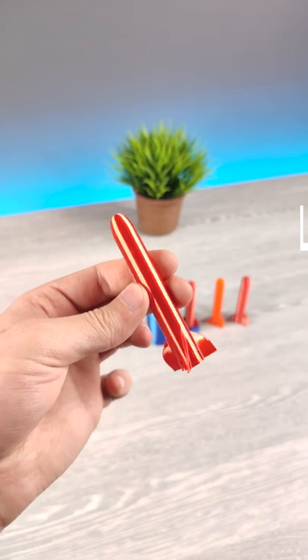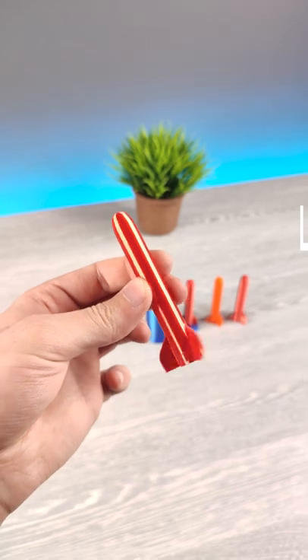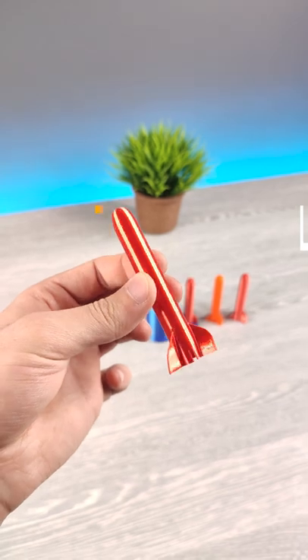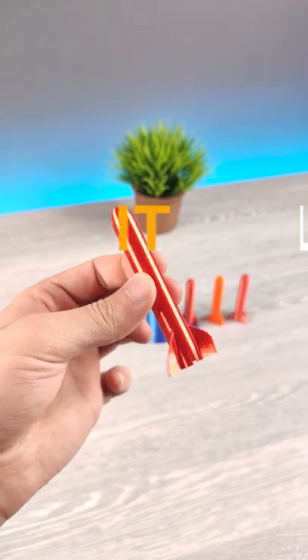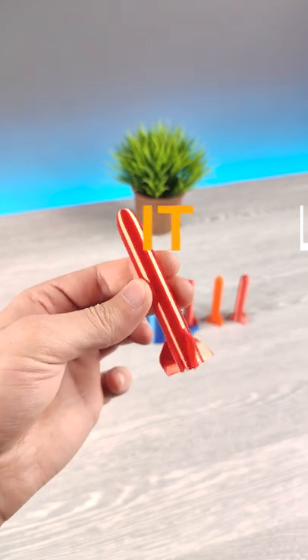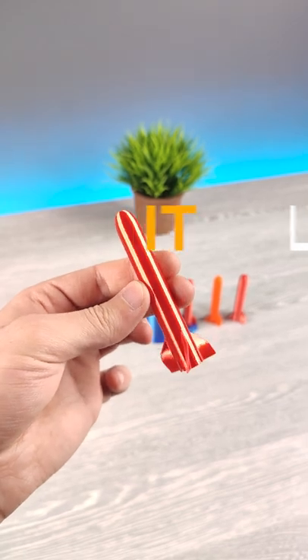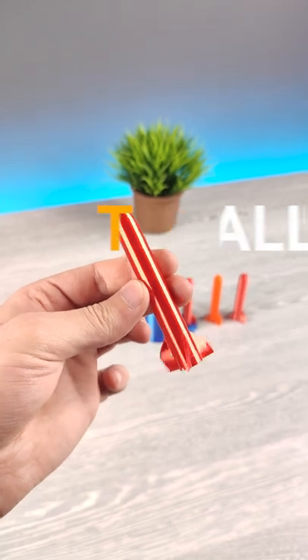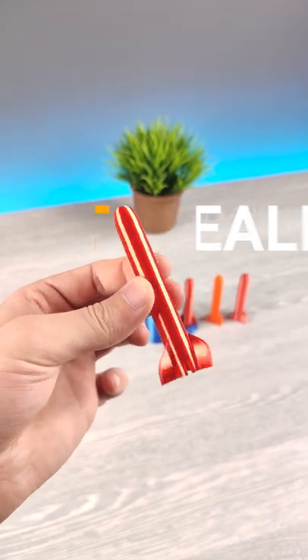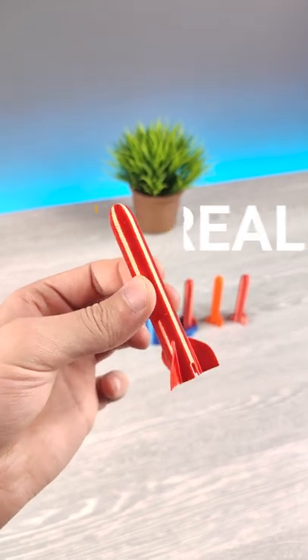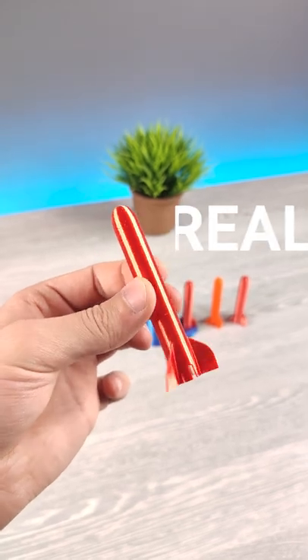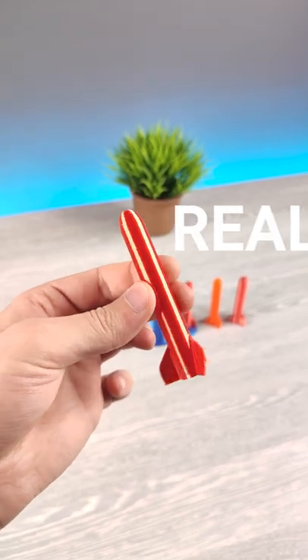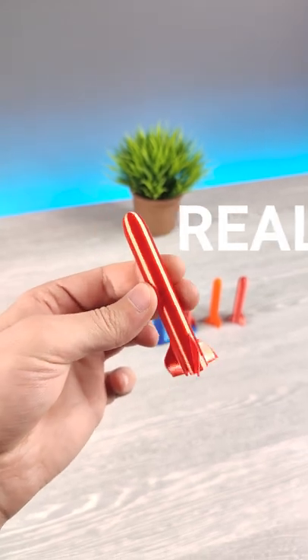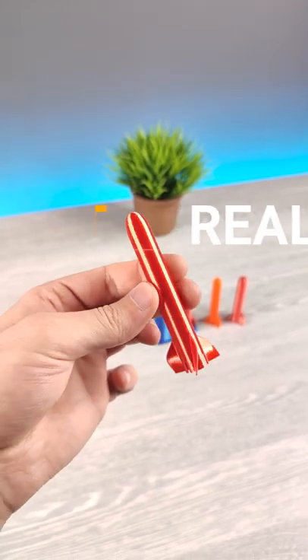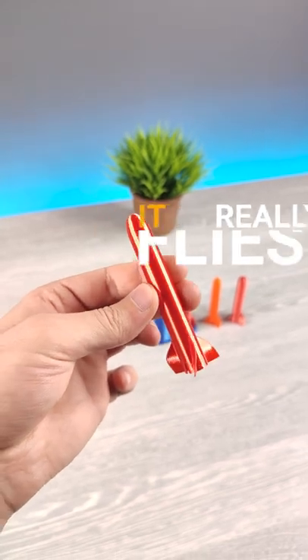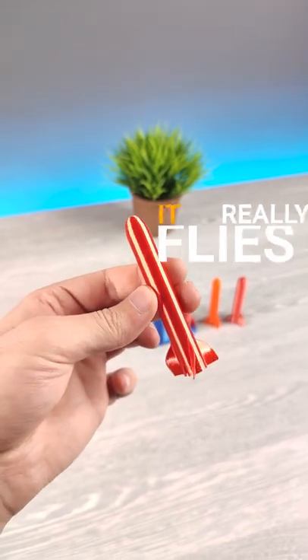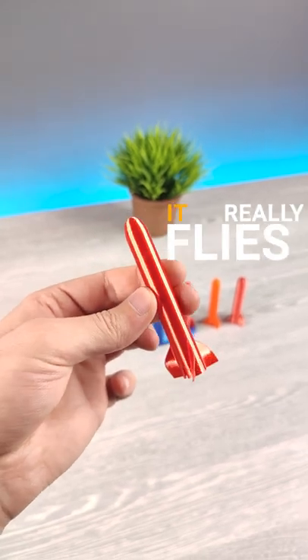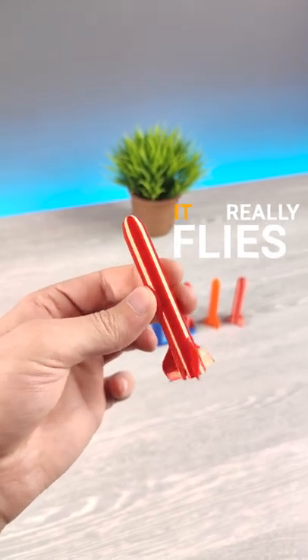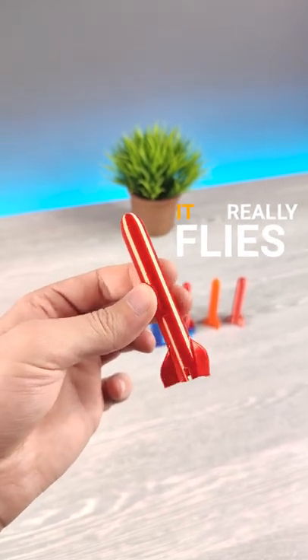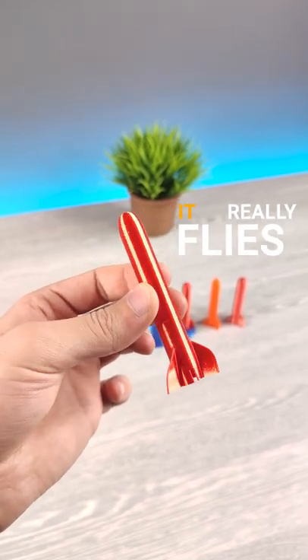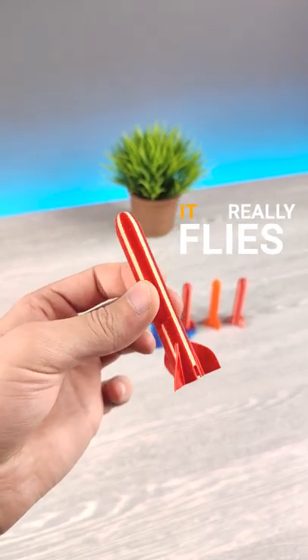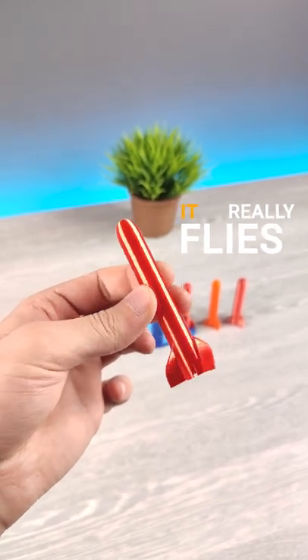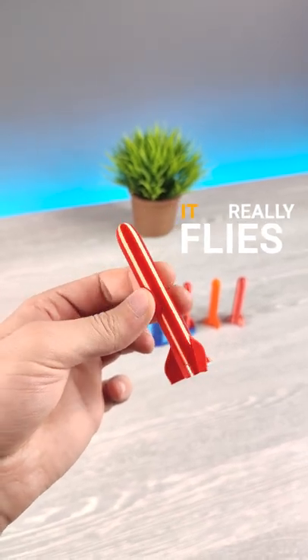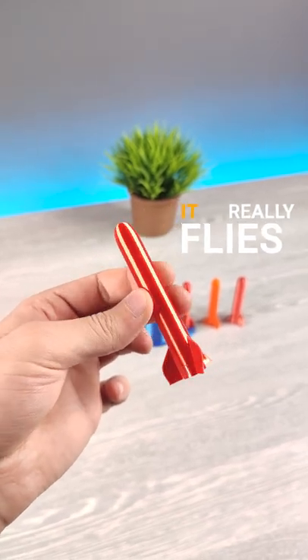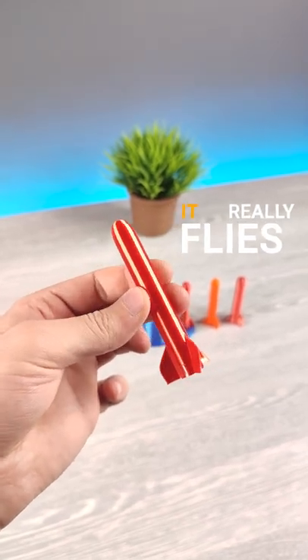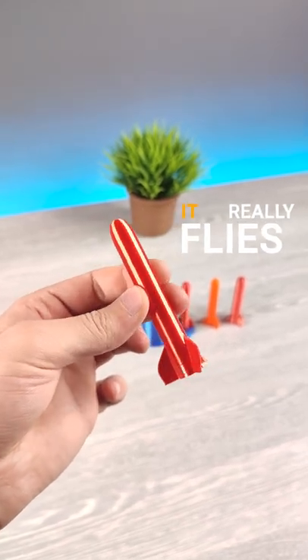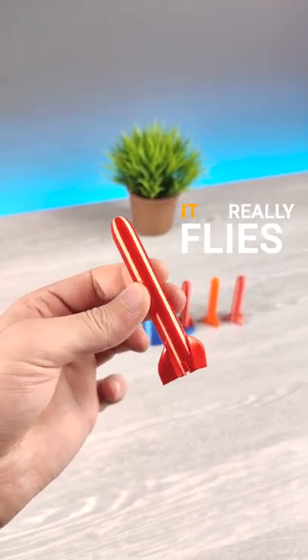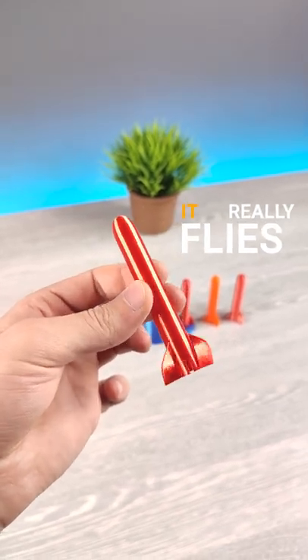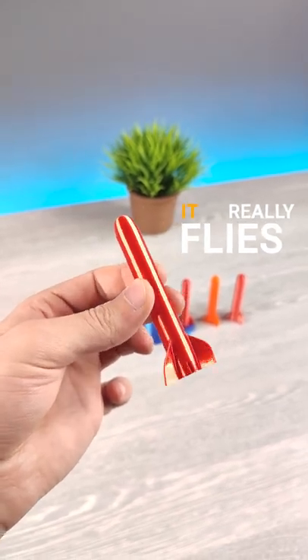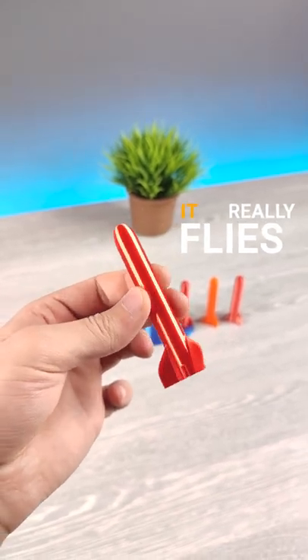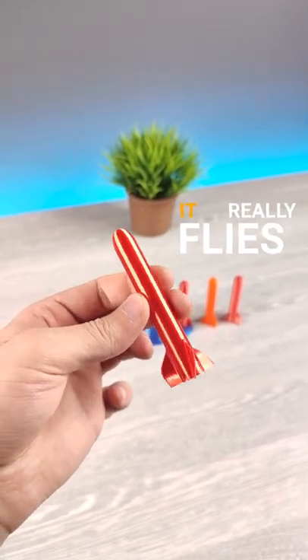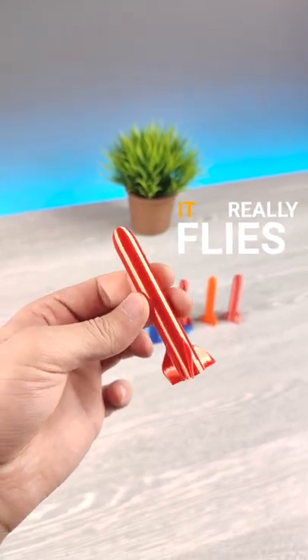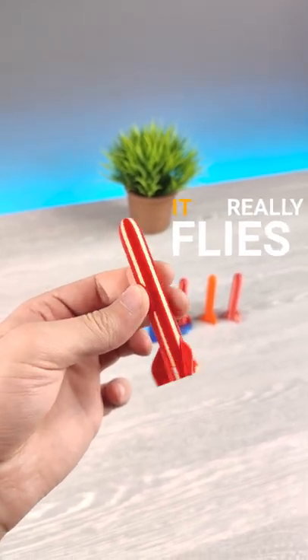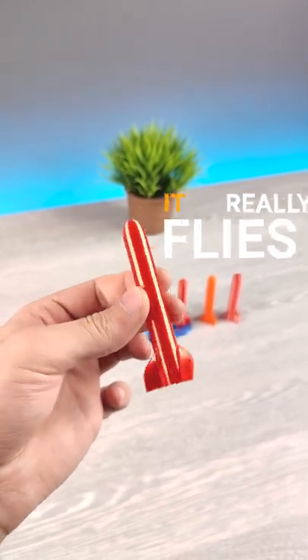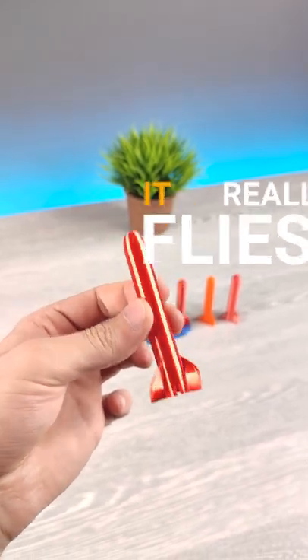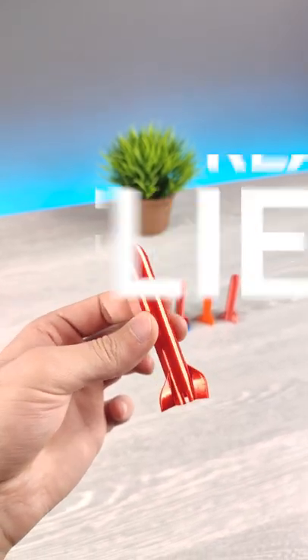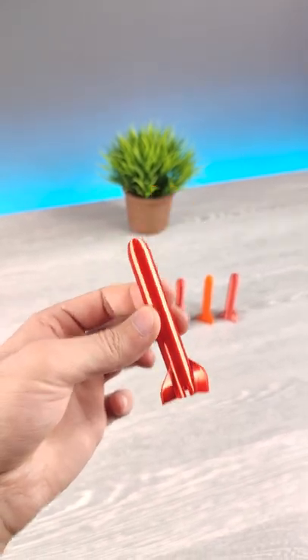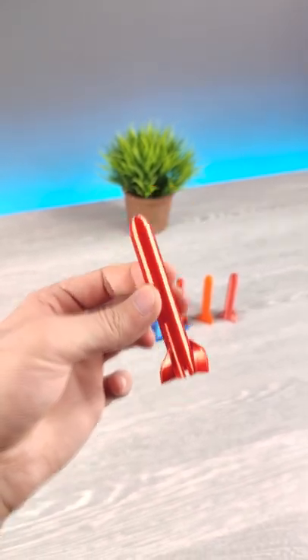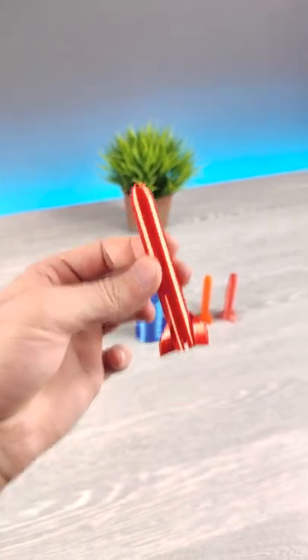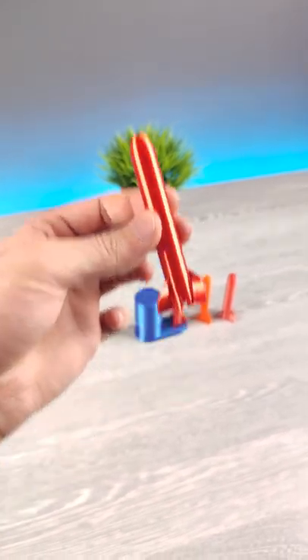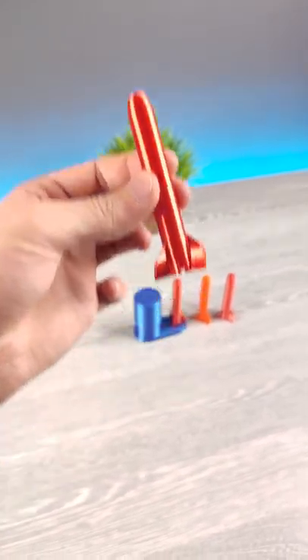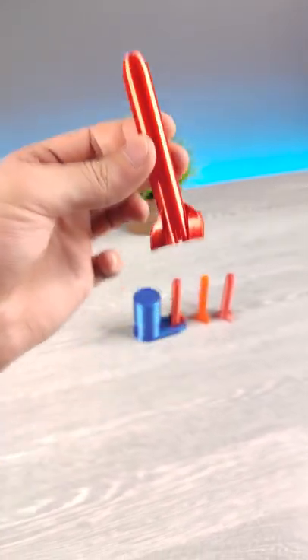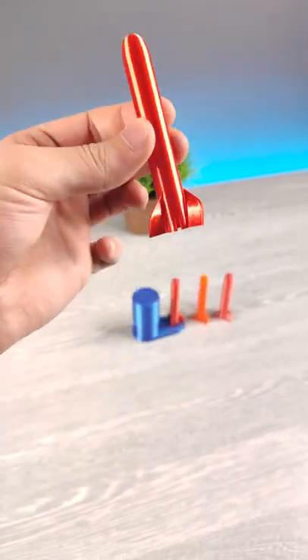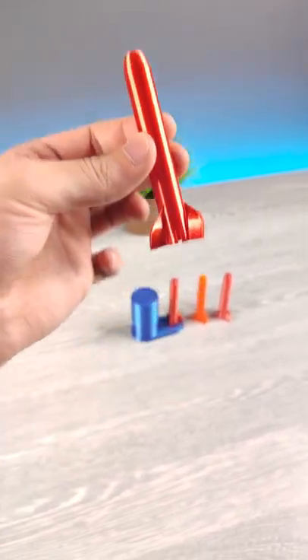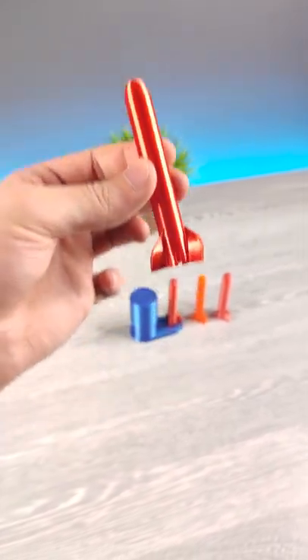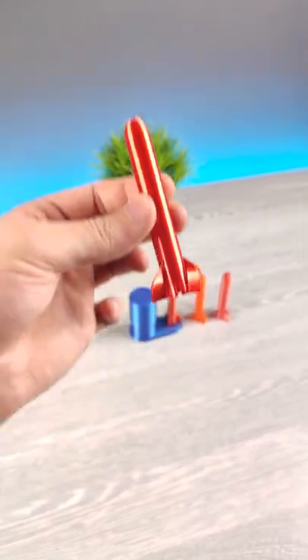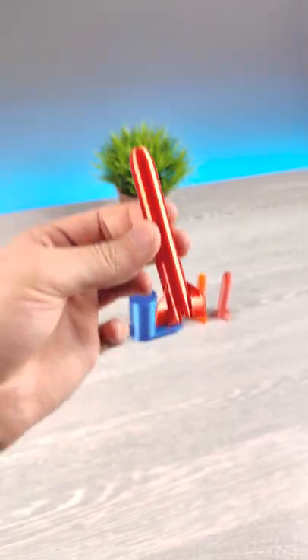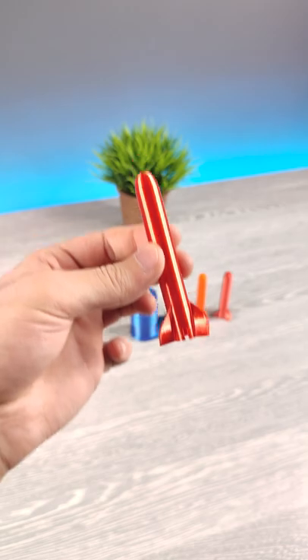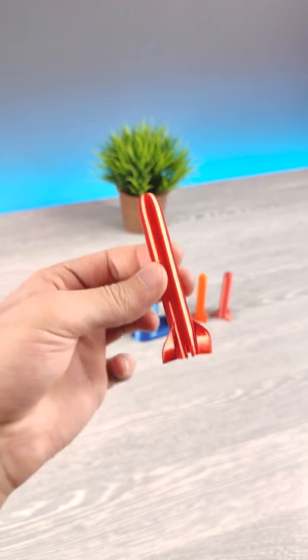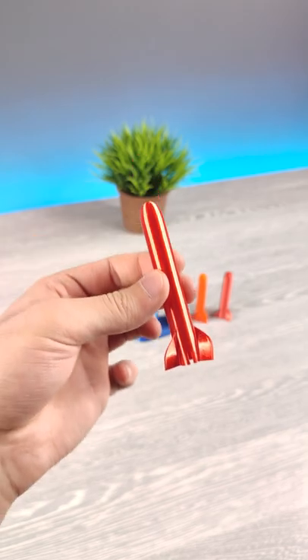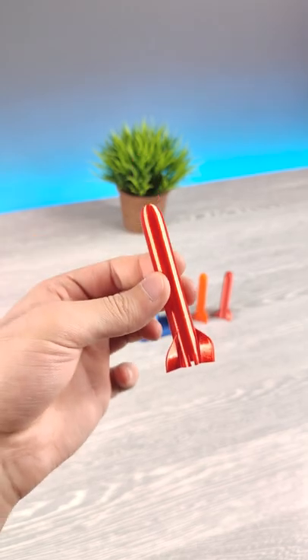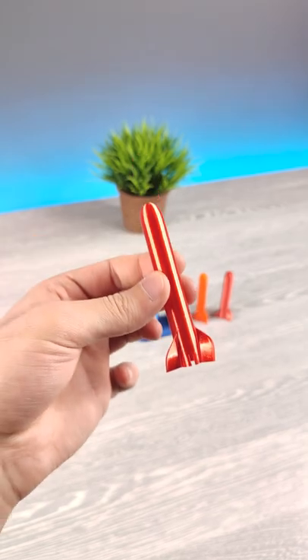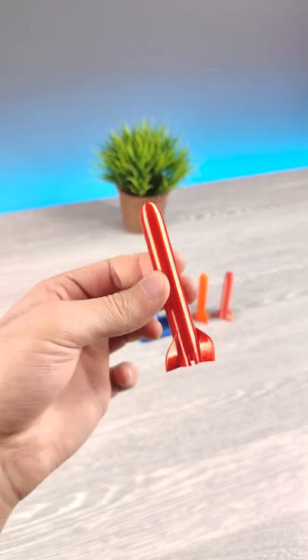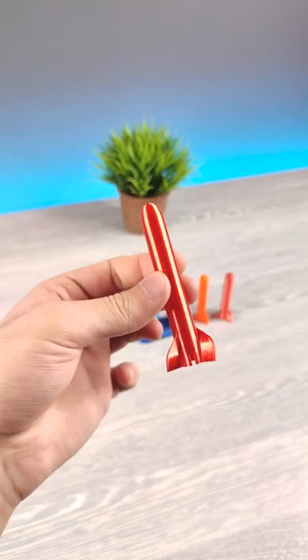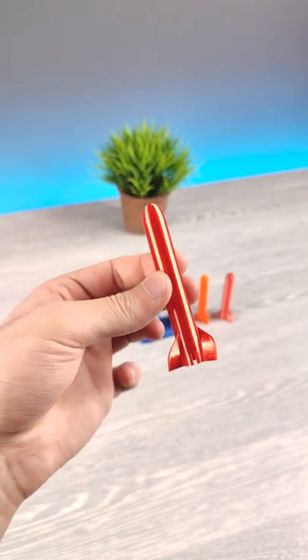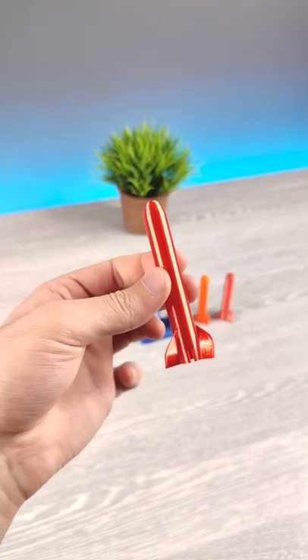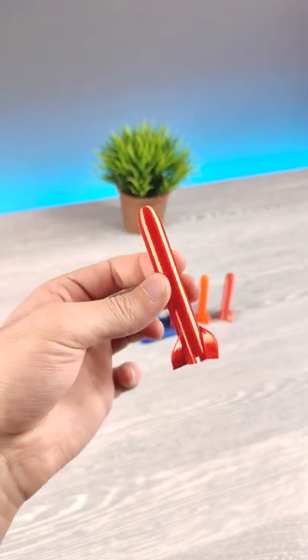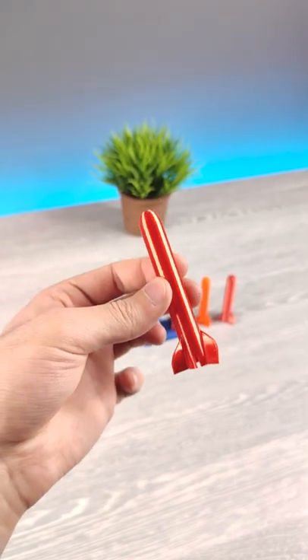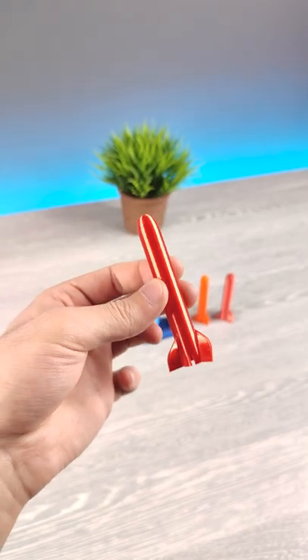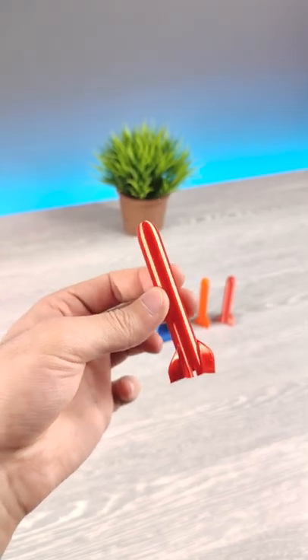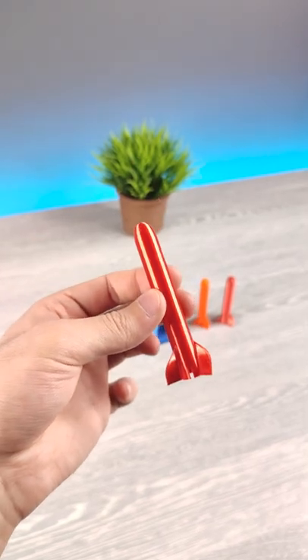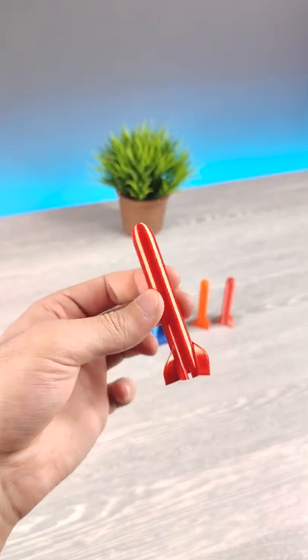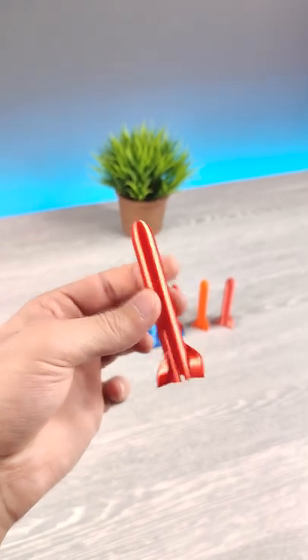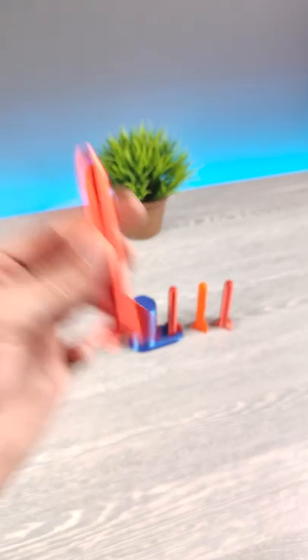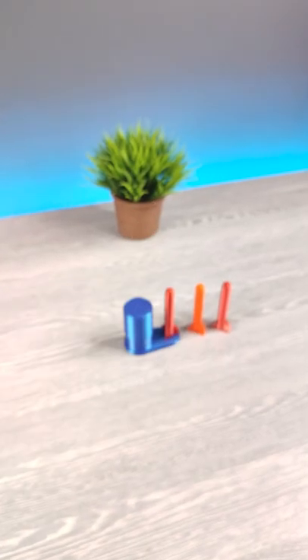This is a 3D printed rocket and it flies — not just fly, it flies so much higher than I expected. Let me show you.